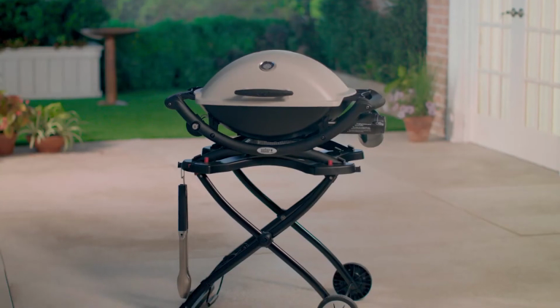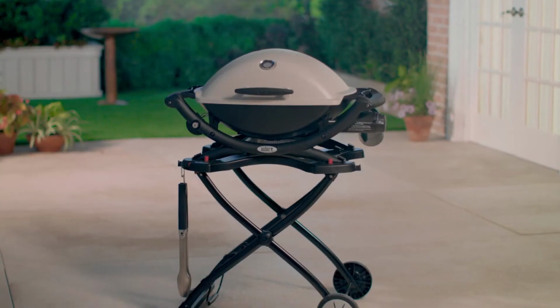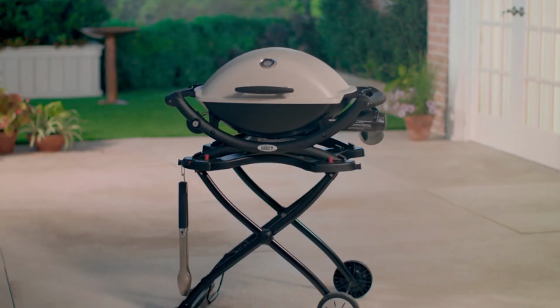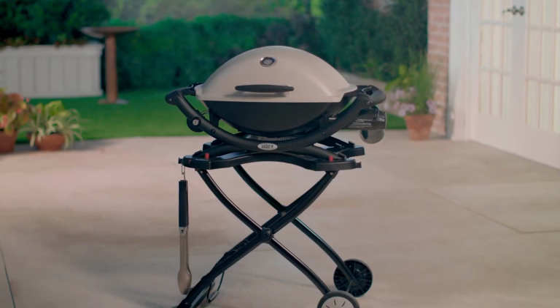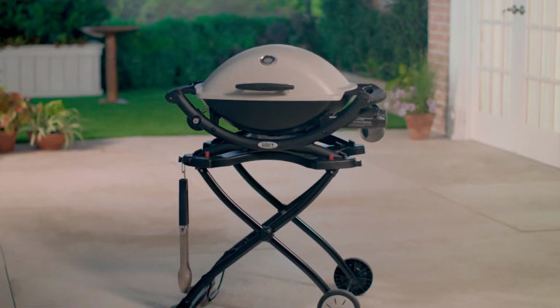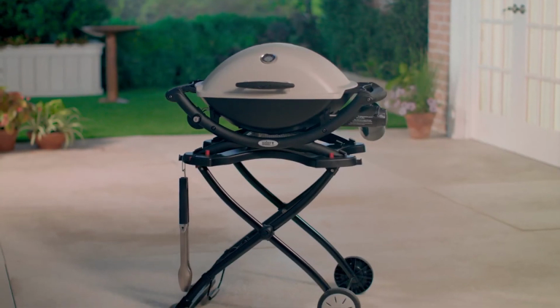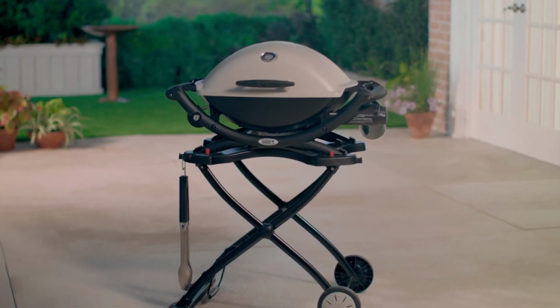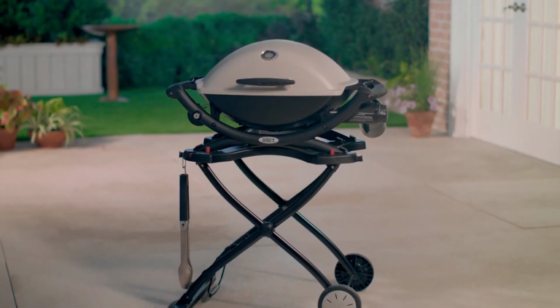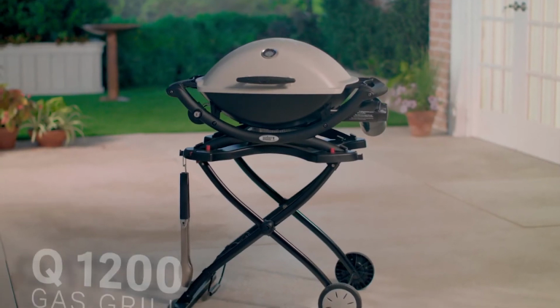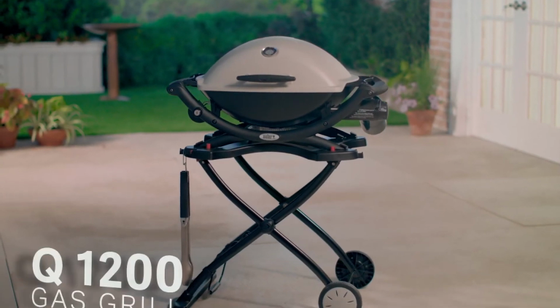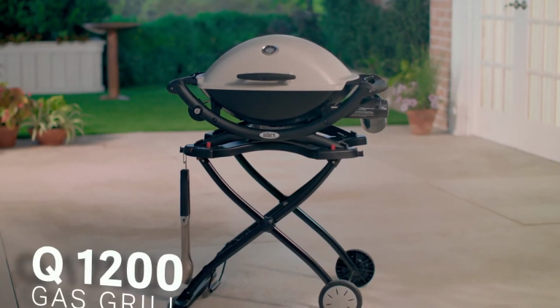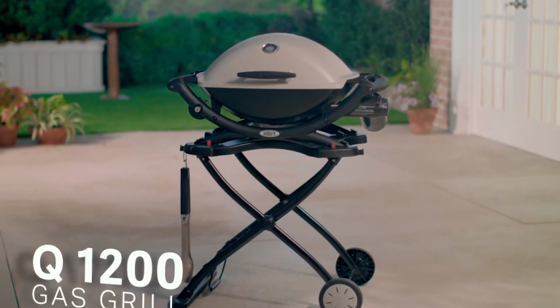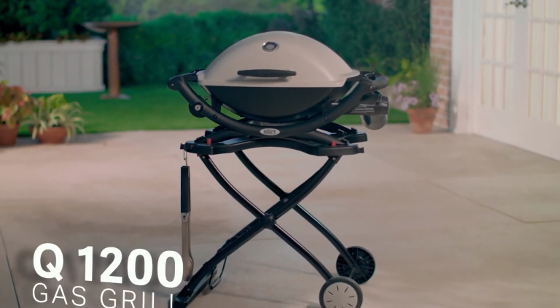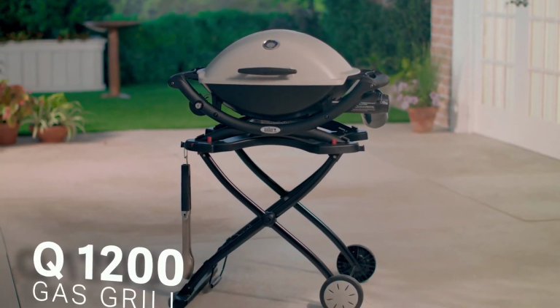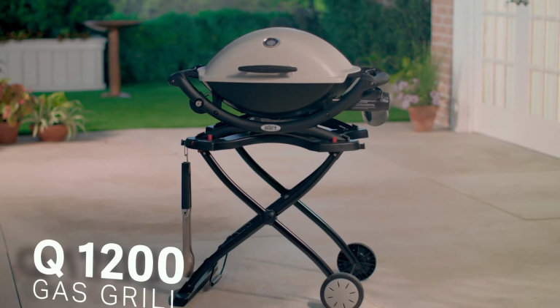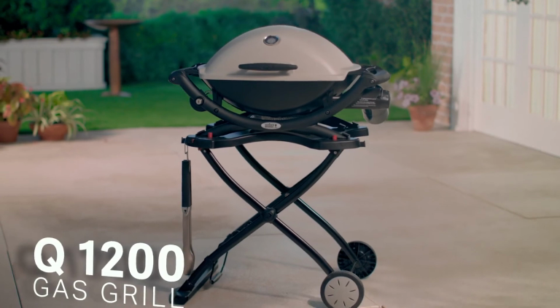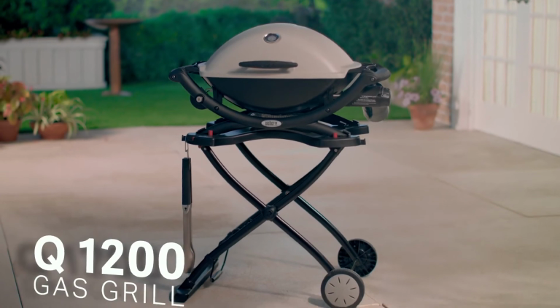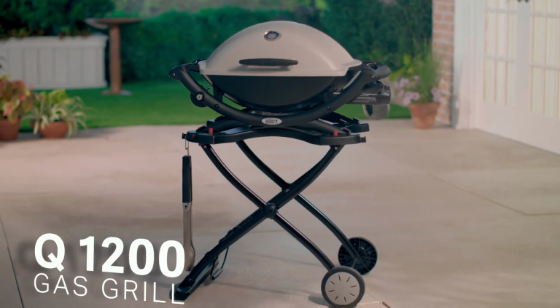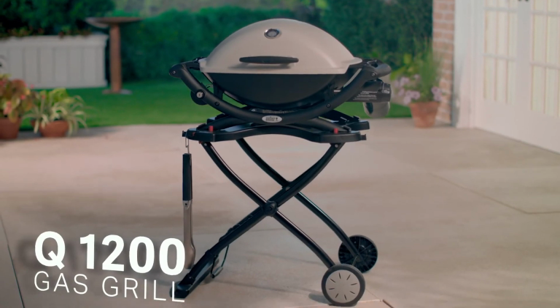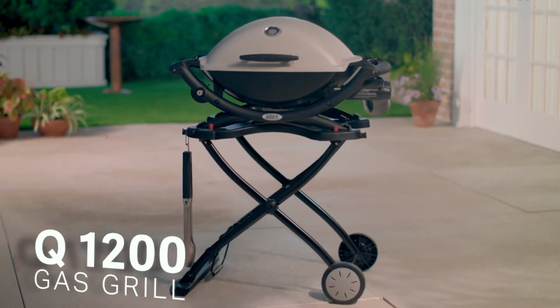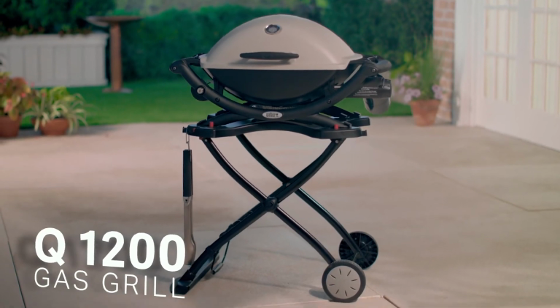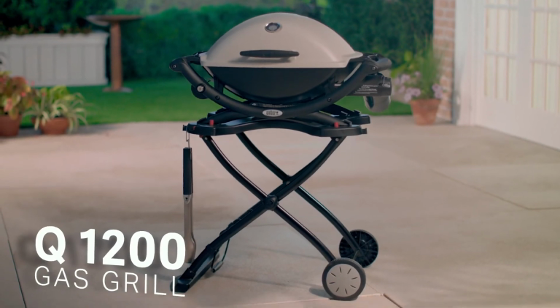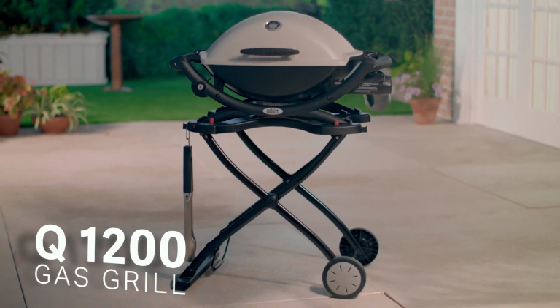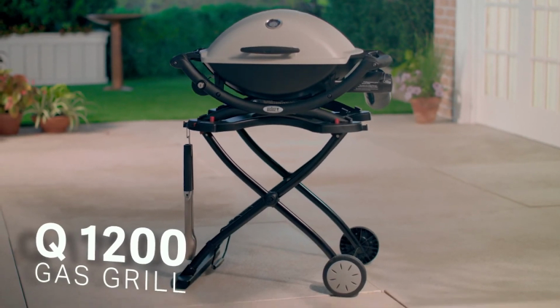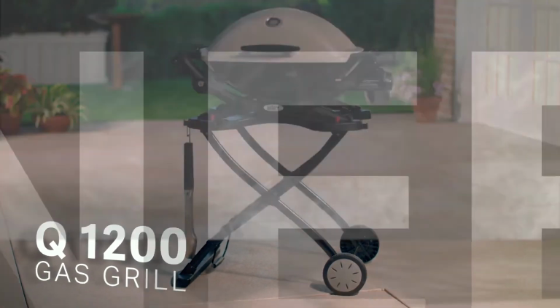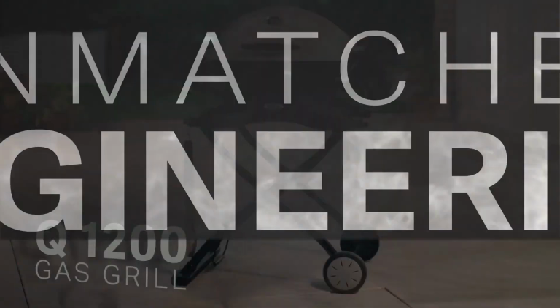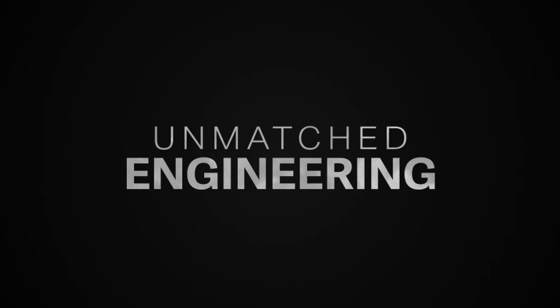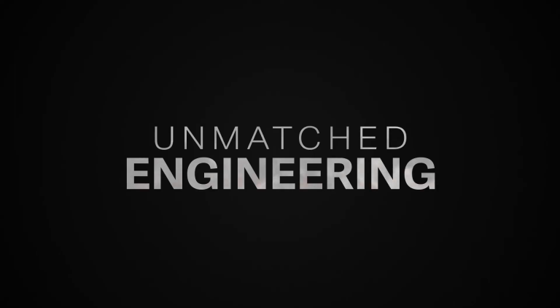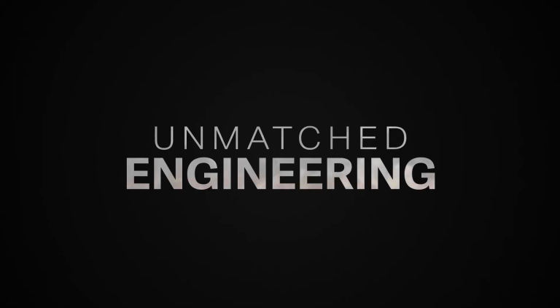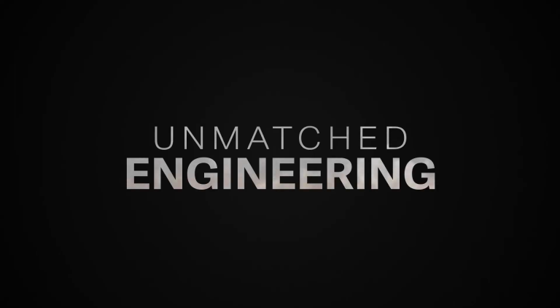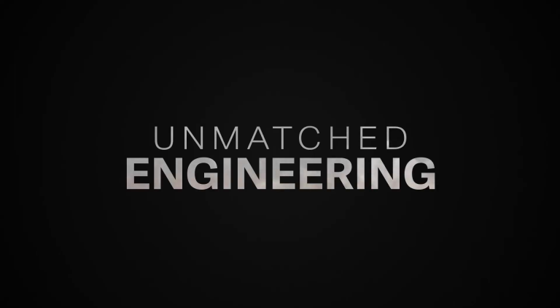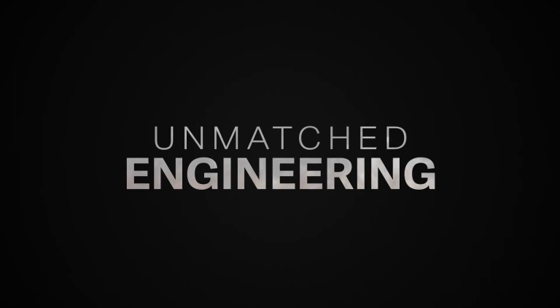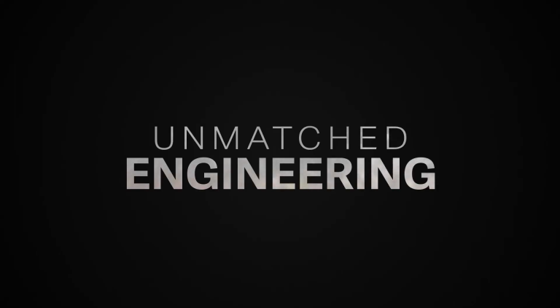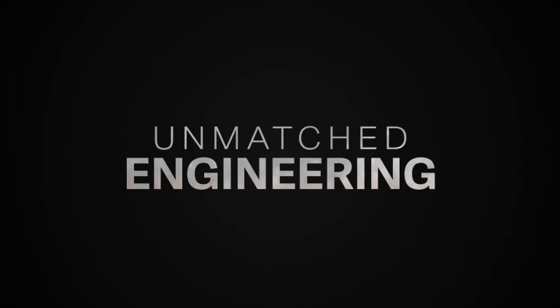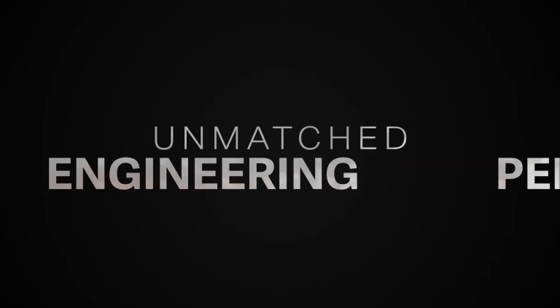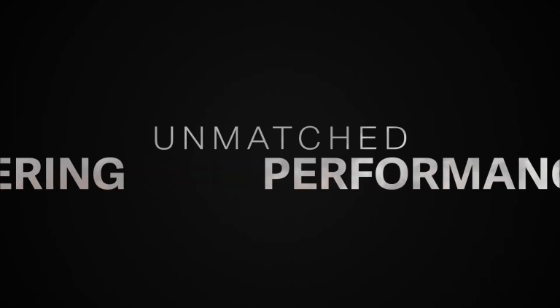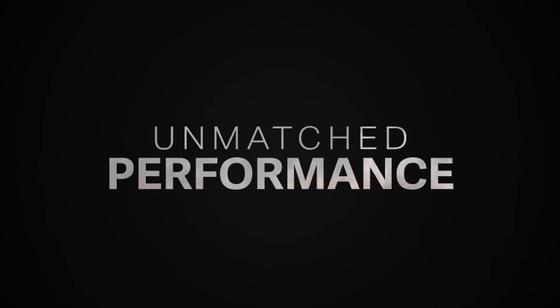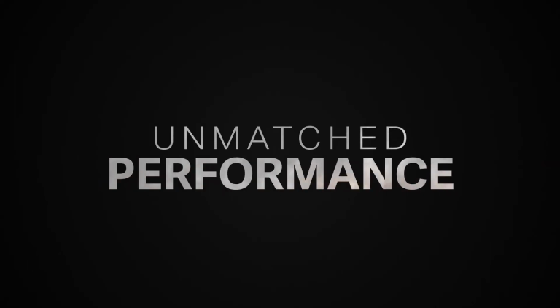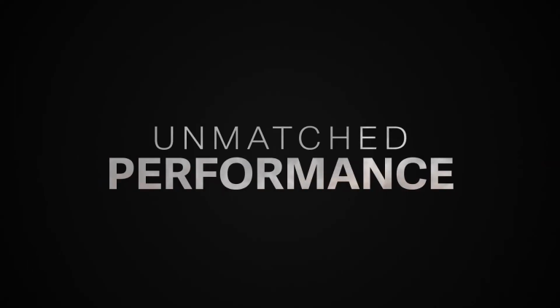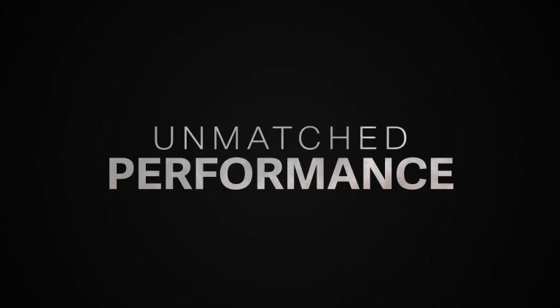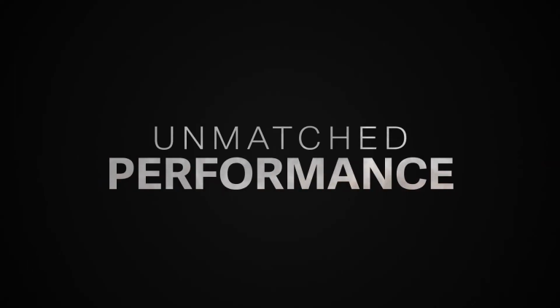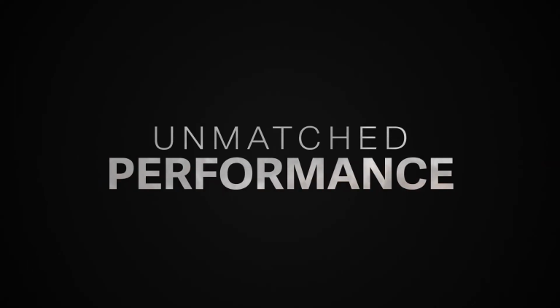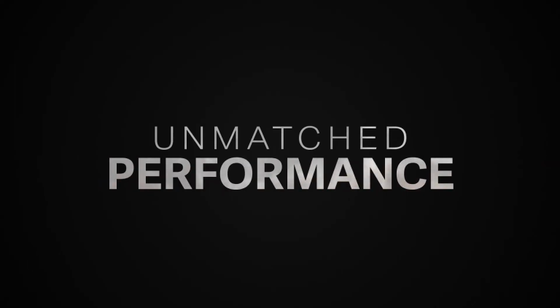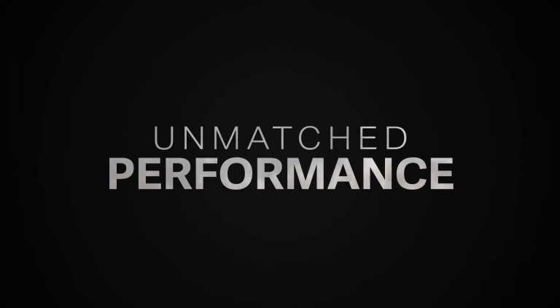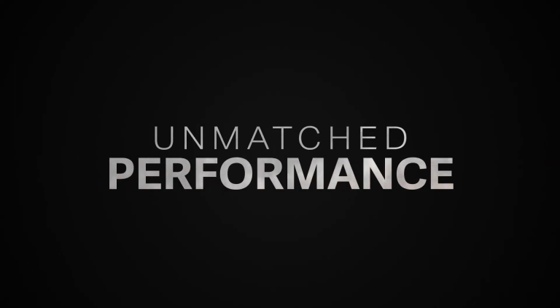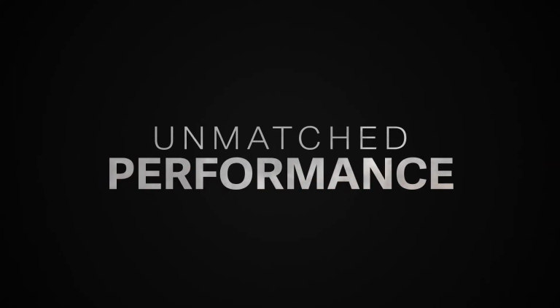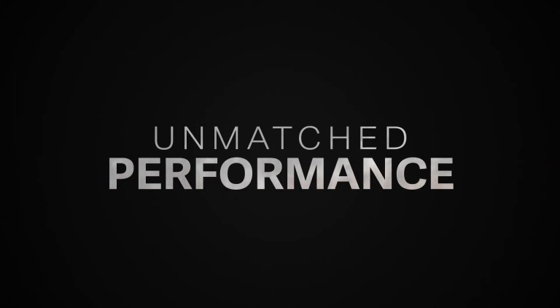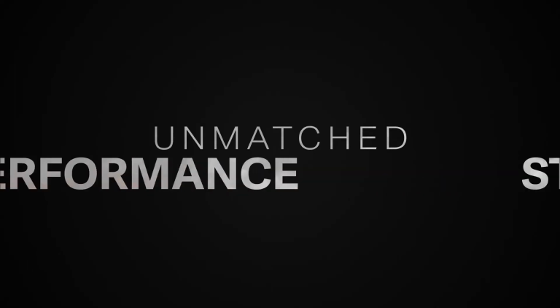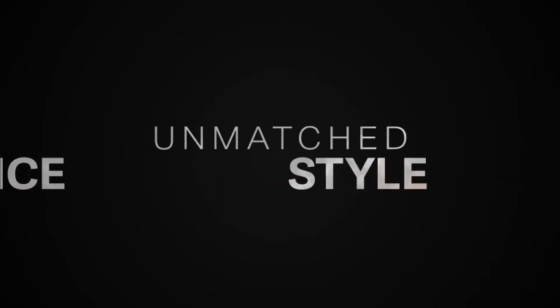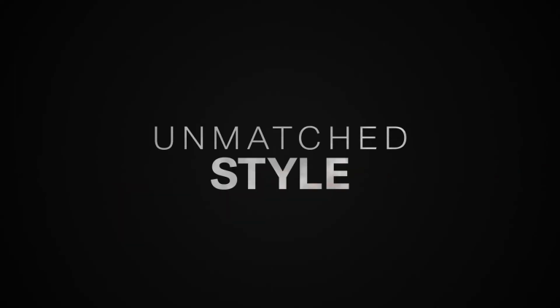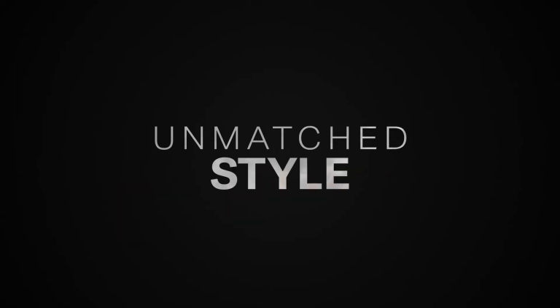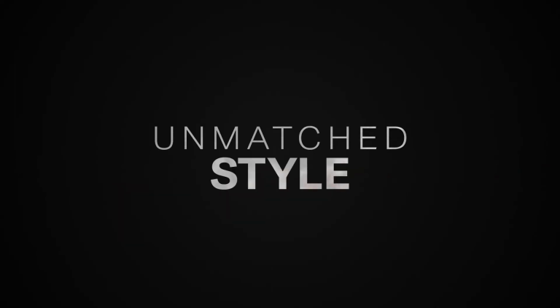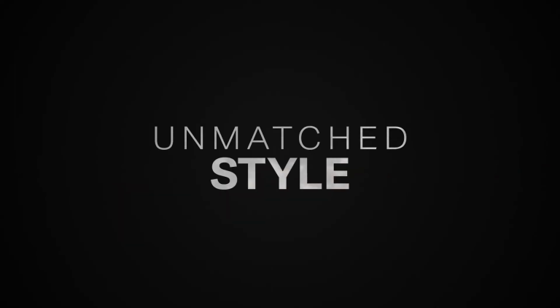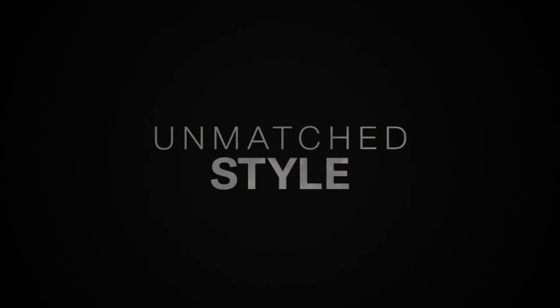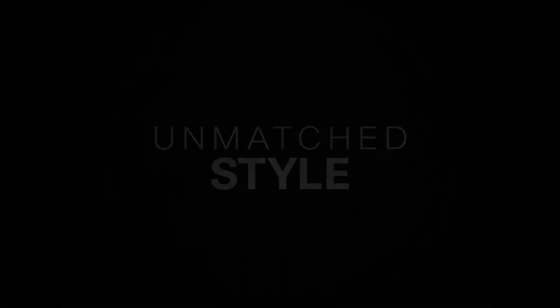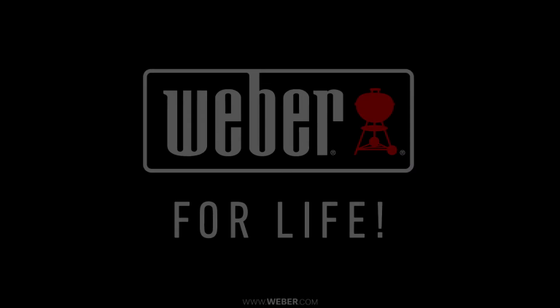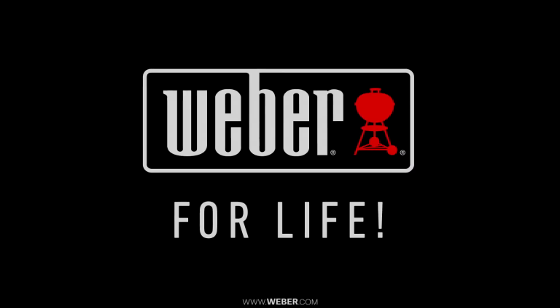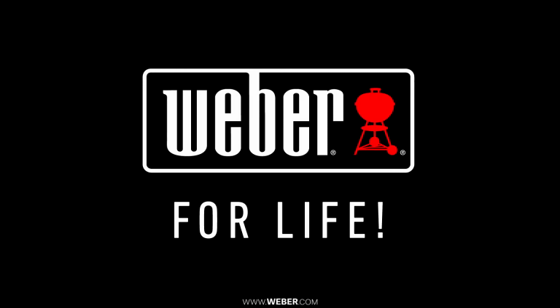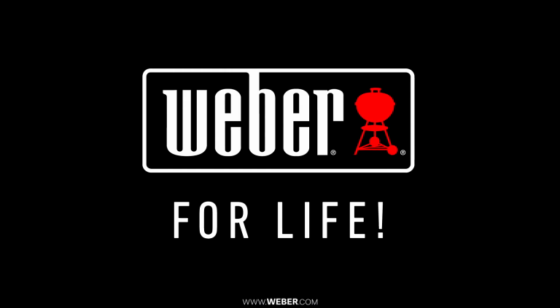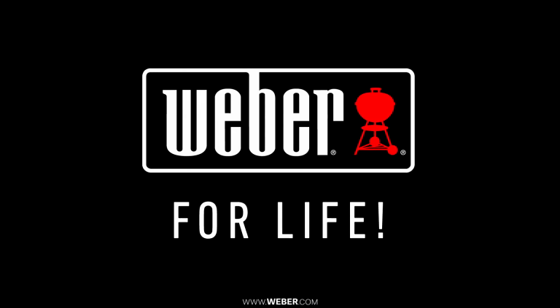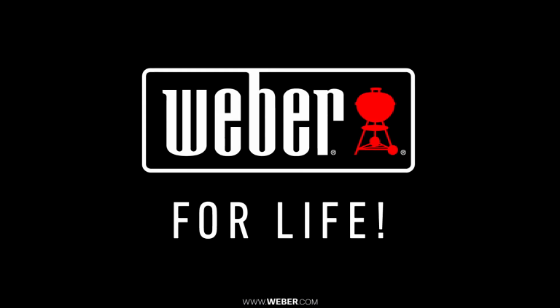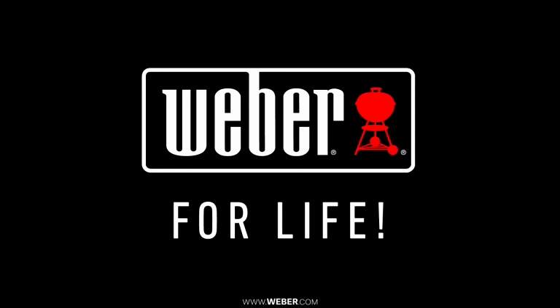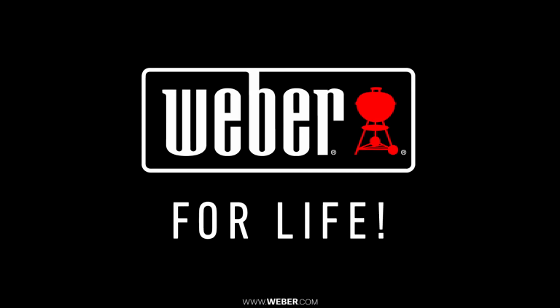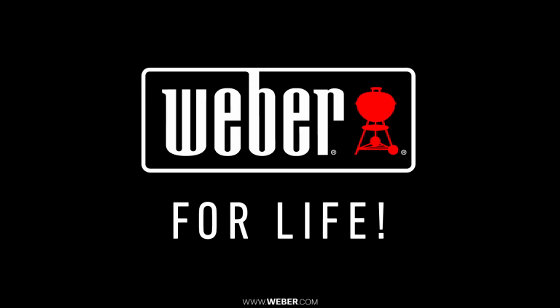Functionality meets modern design in the Q1200. Unmatched engineering, unmatched cooking performance, unmatched style. Weber for life.